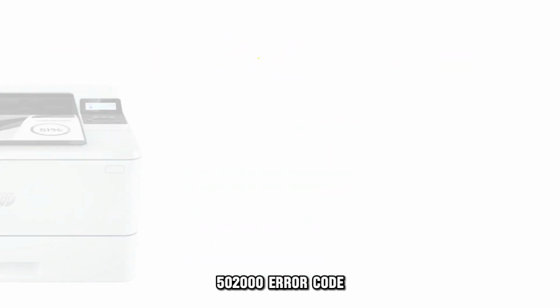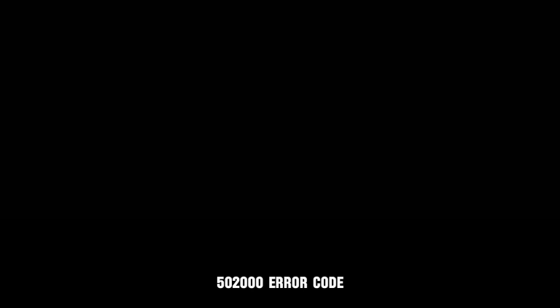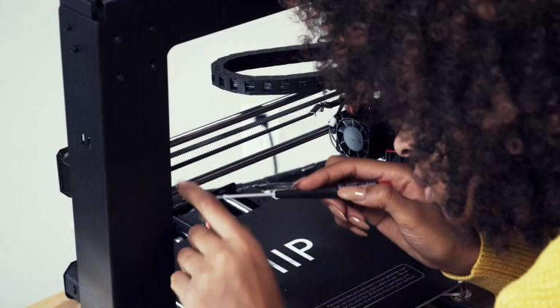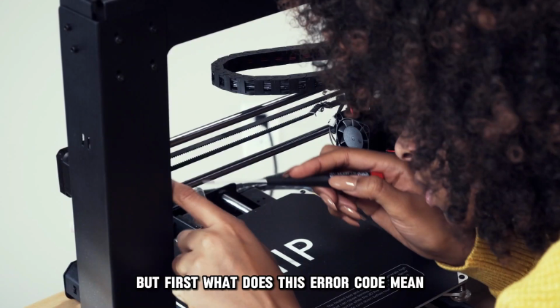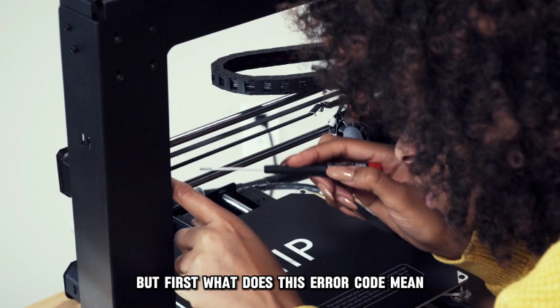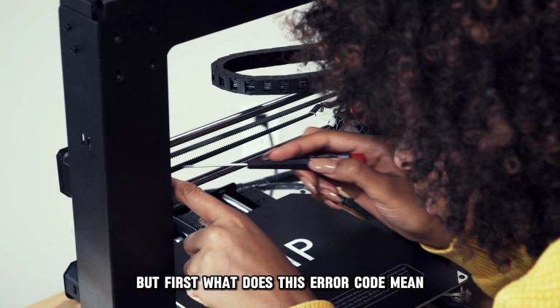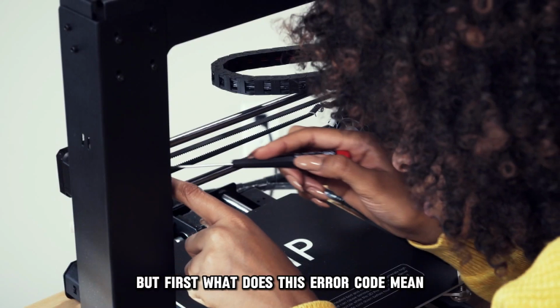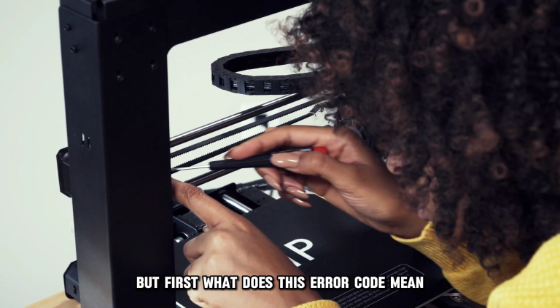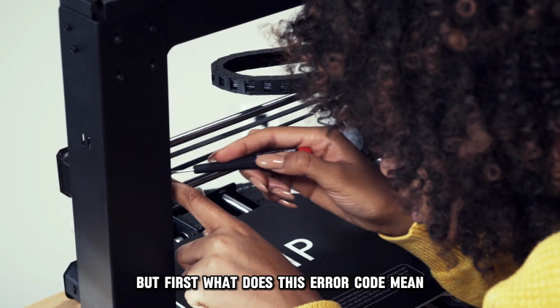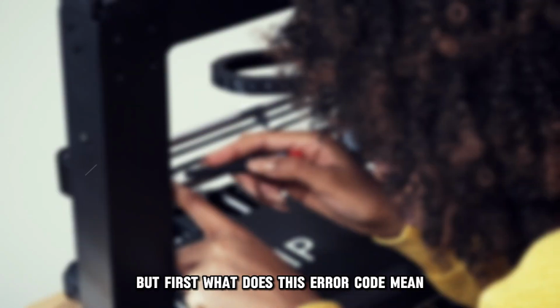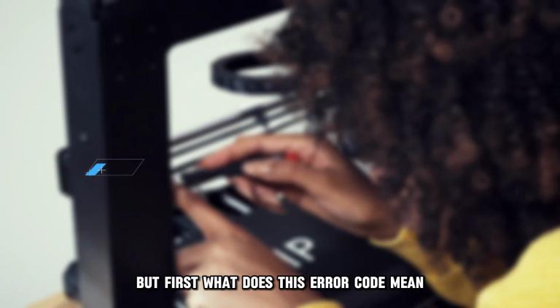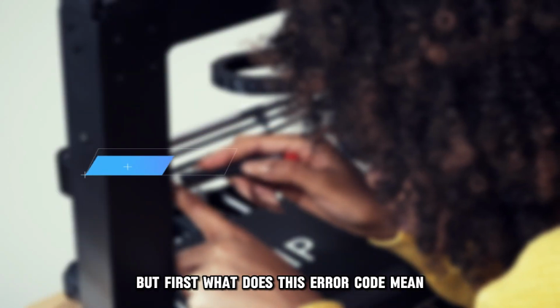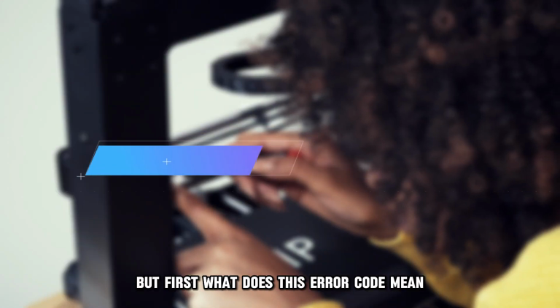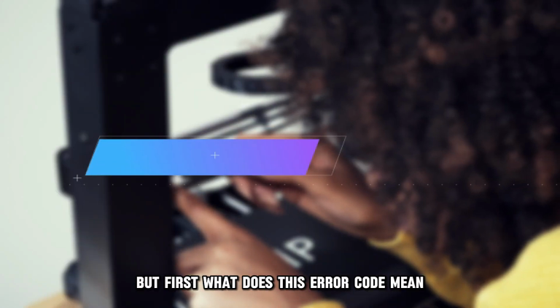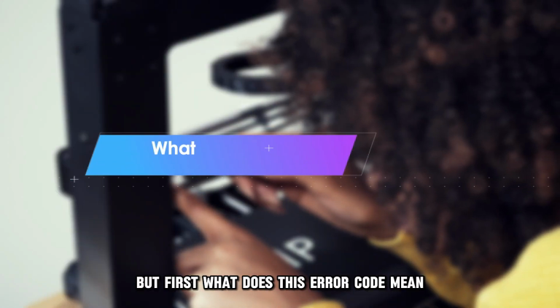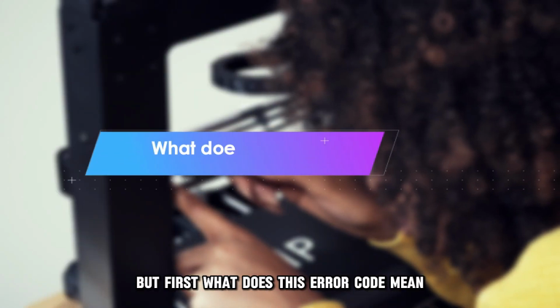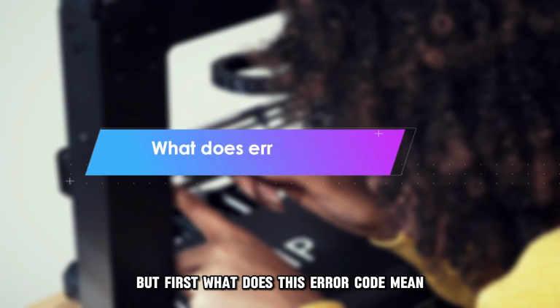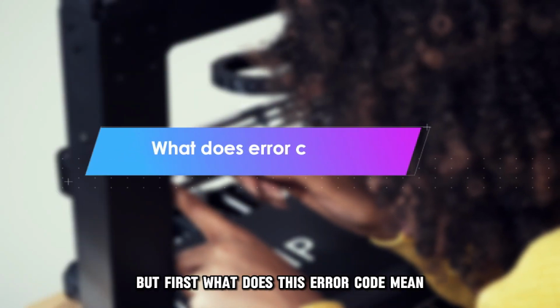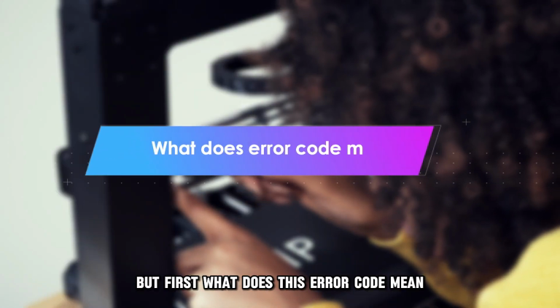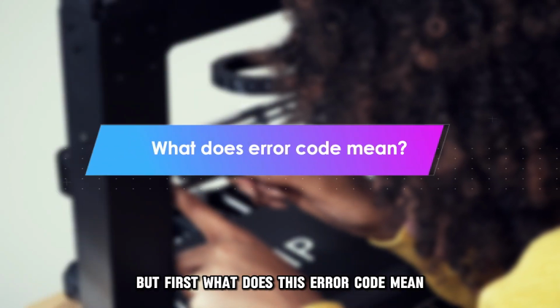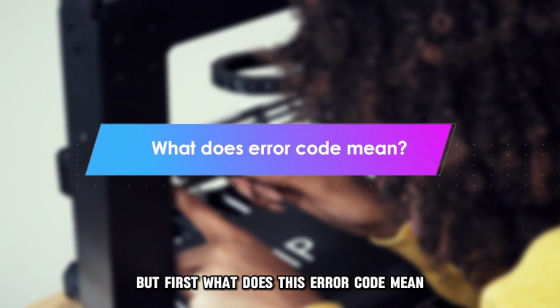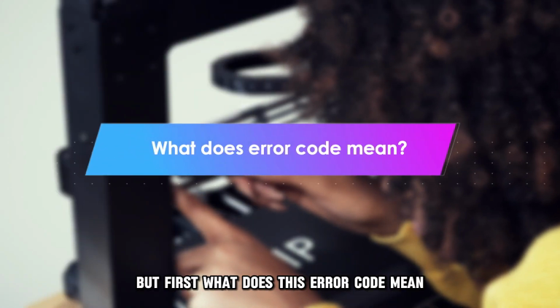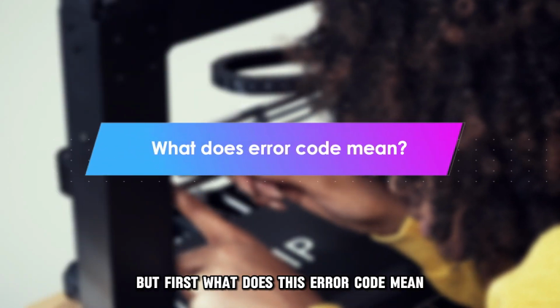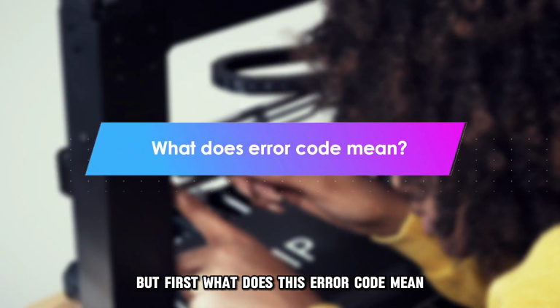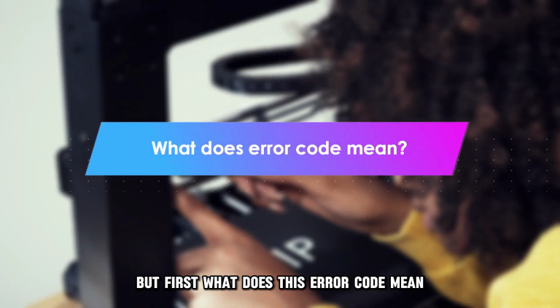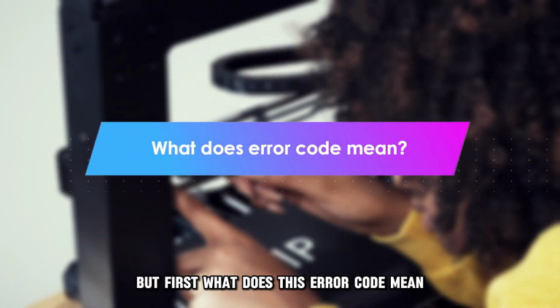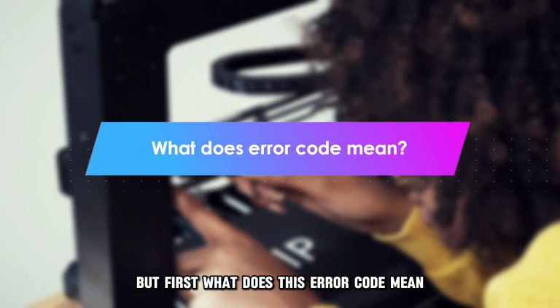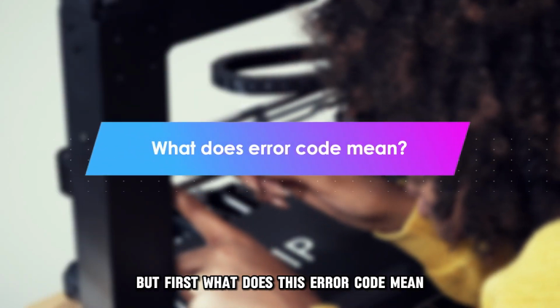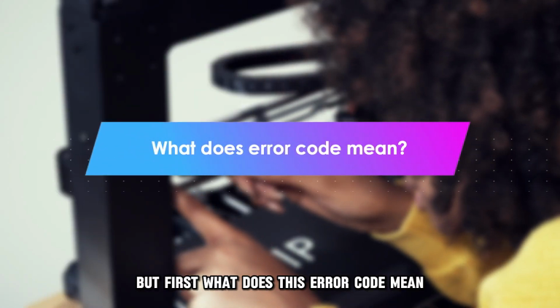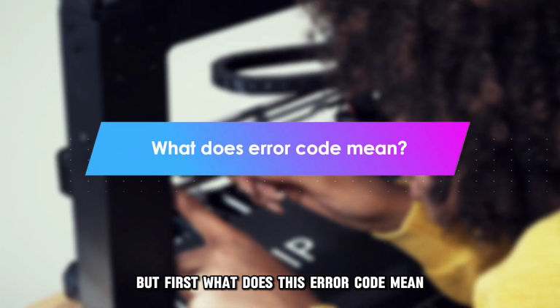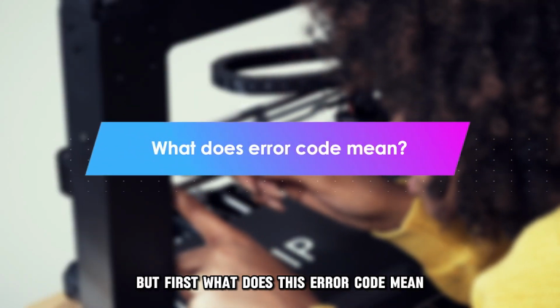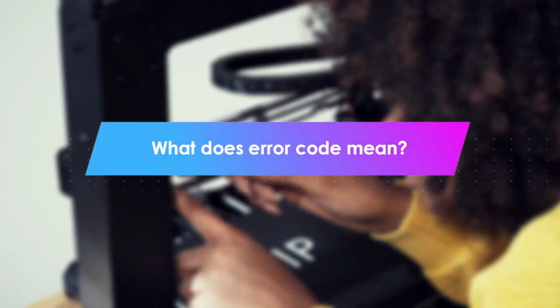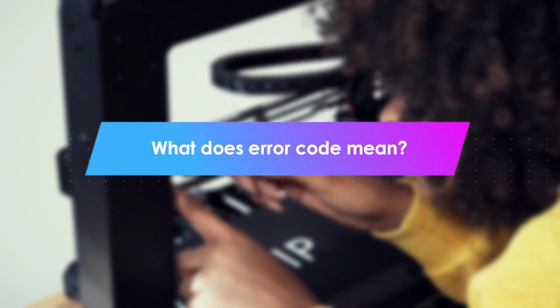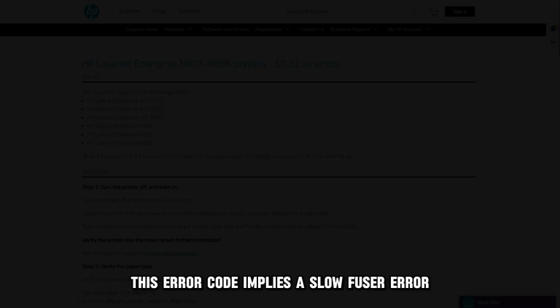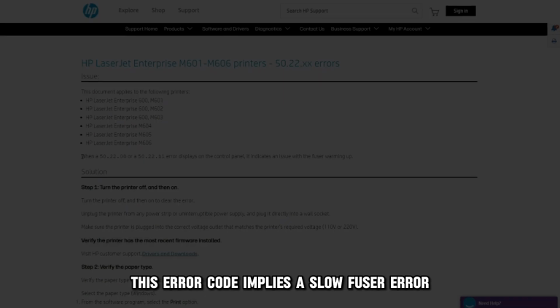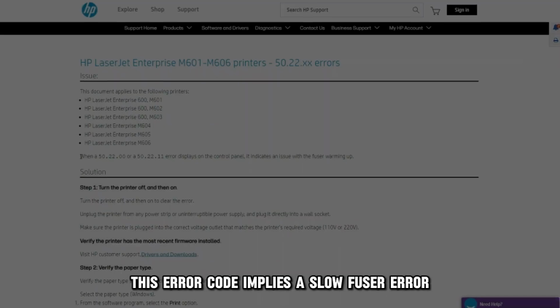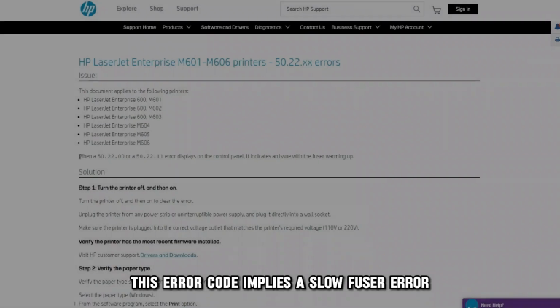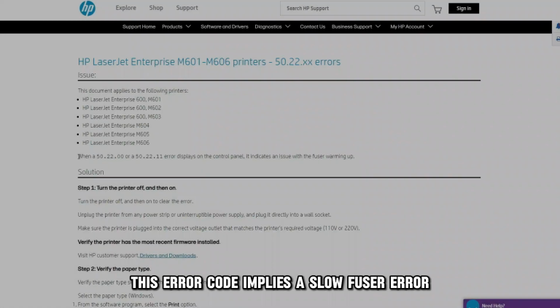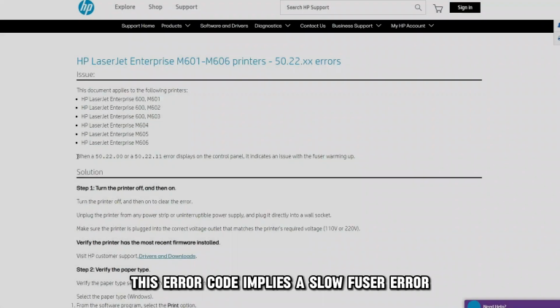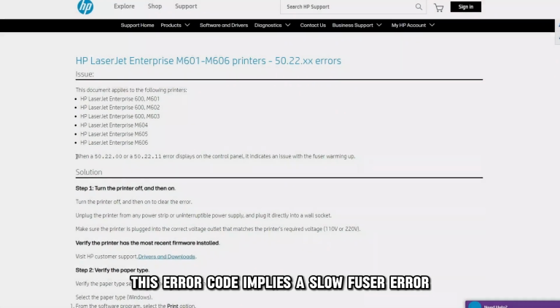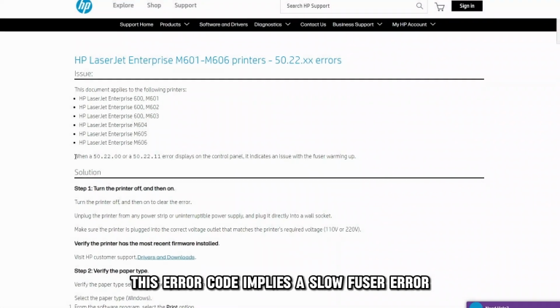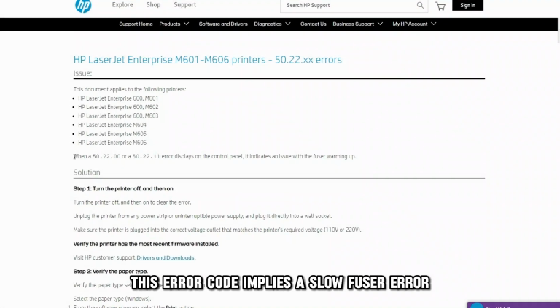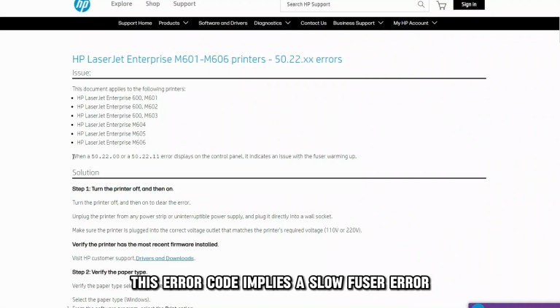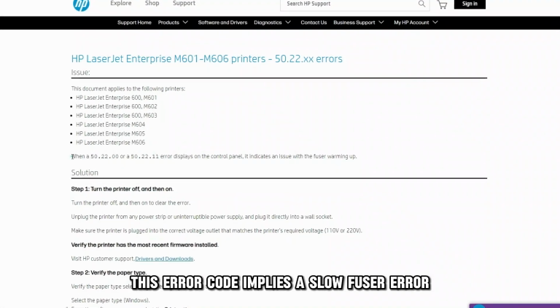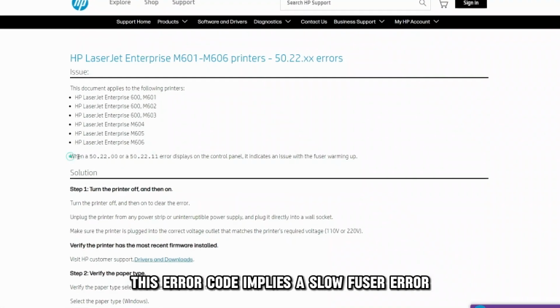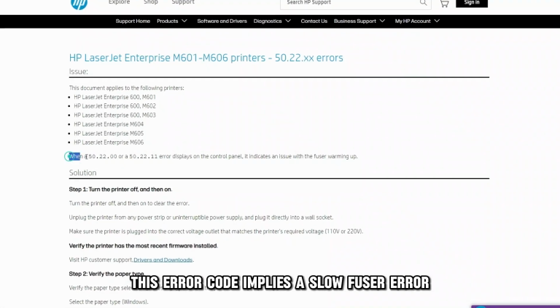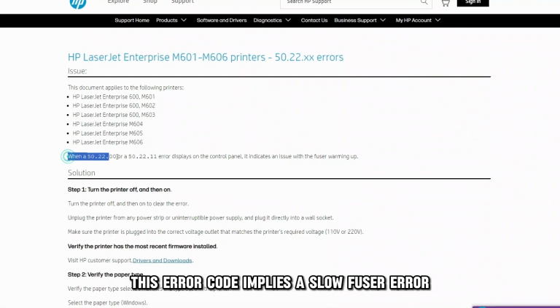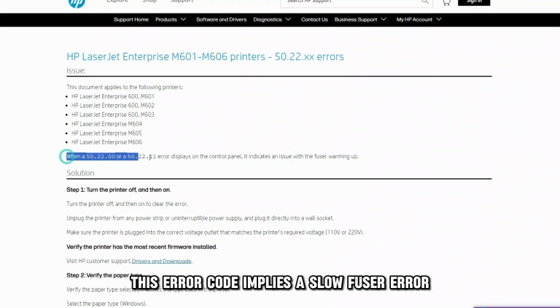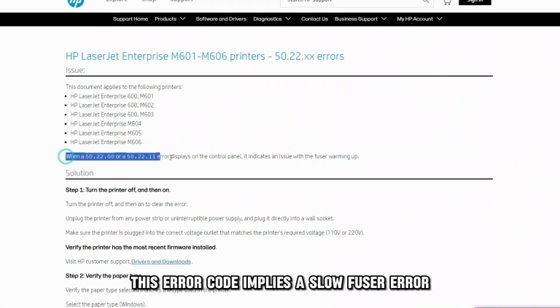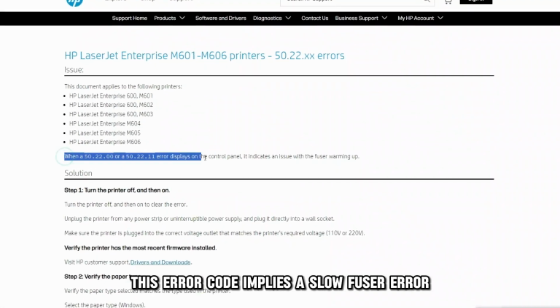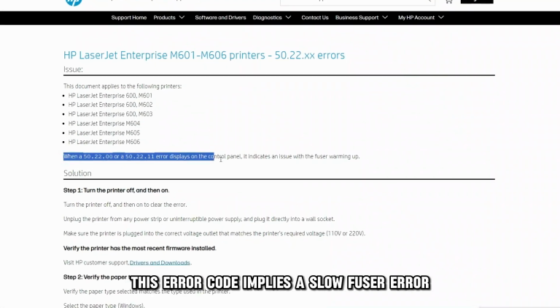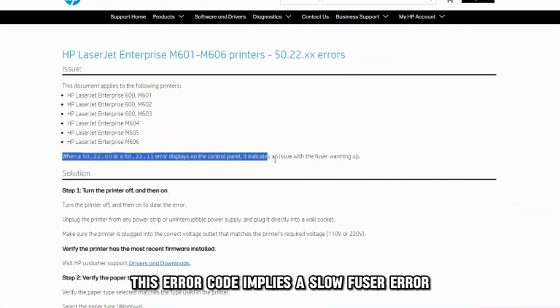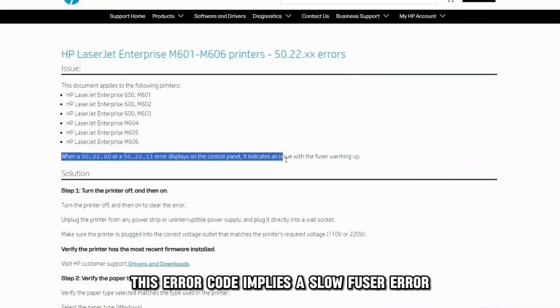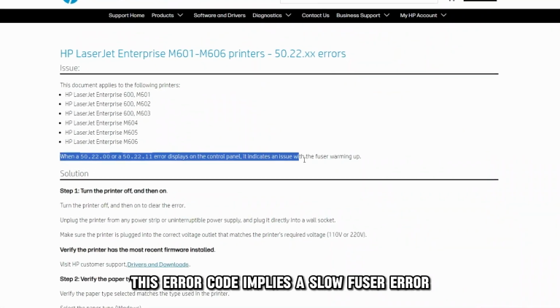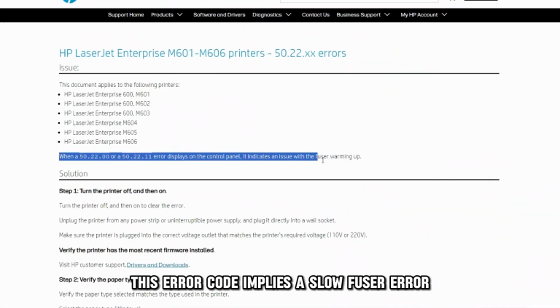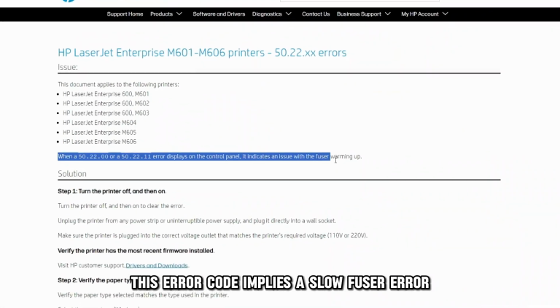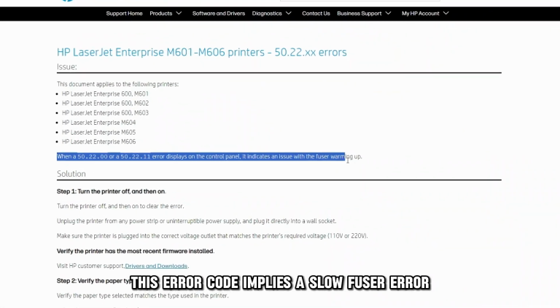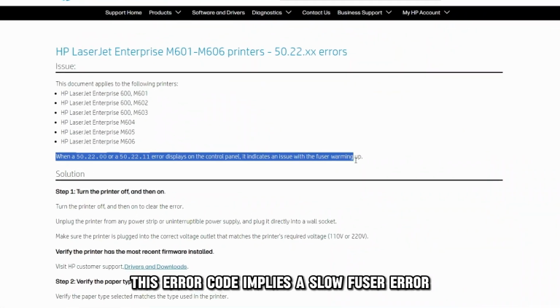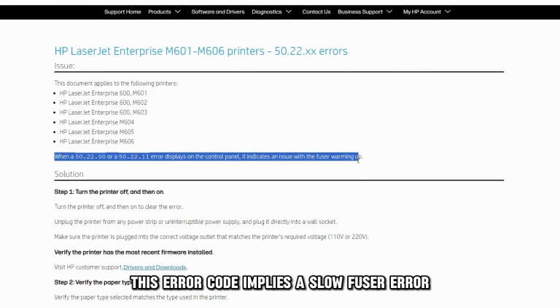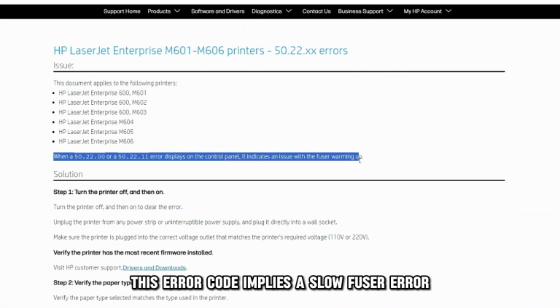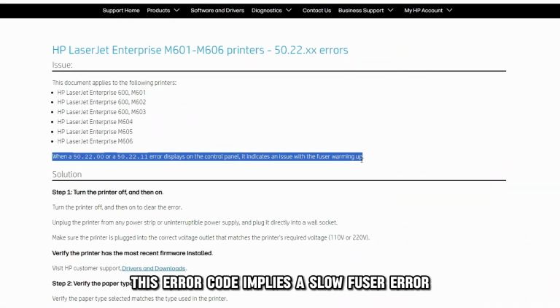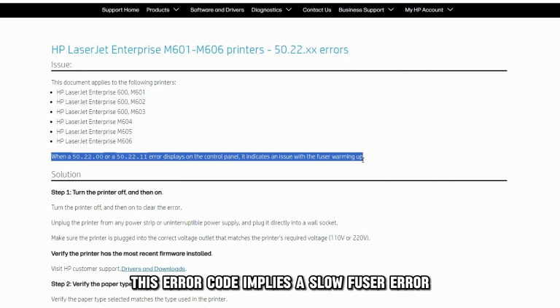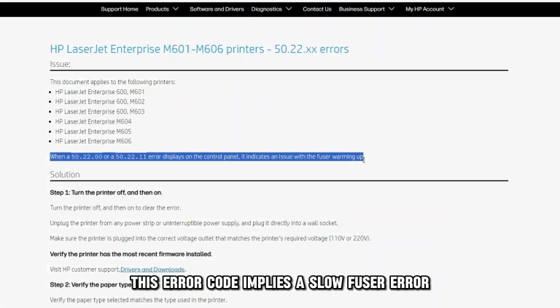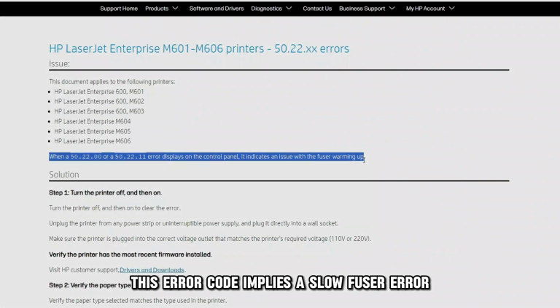But first, what does this error code mean? This error code implies a slow fuser error.